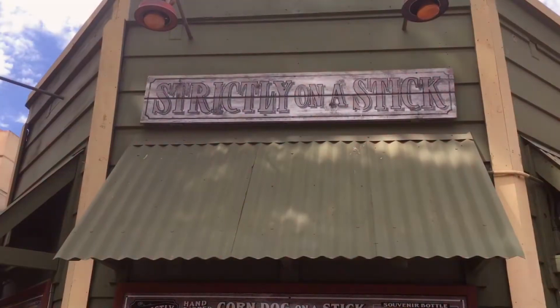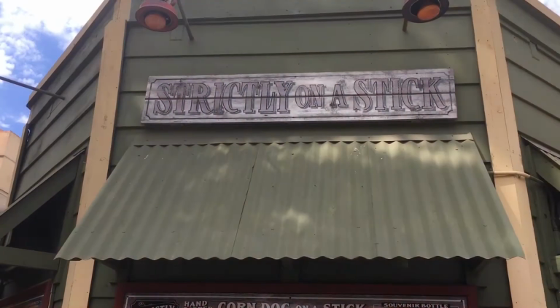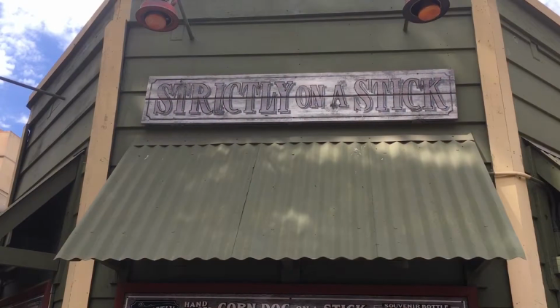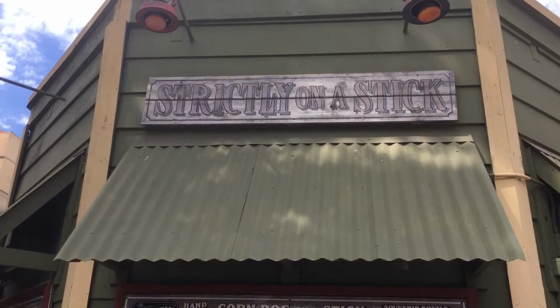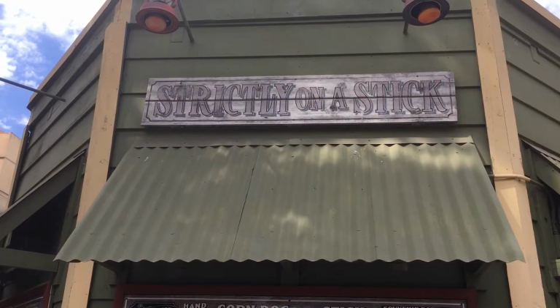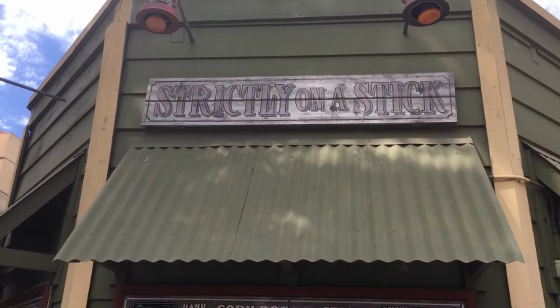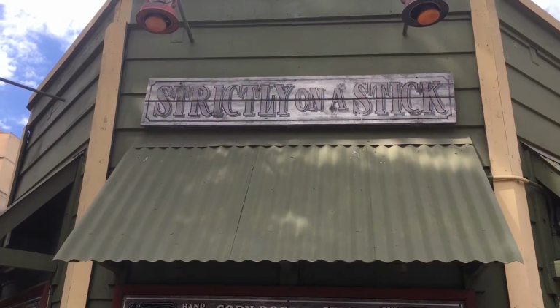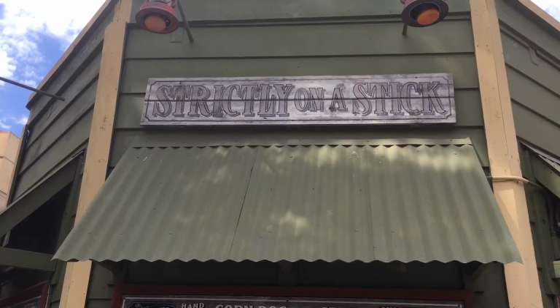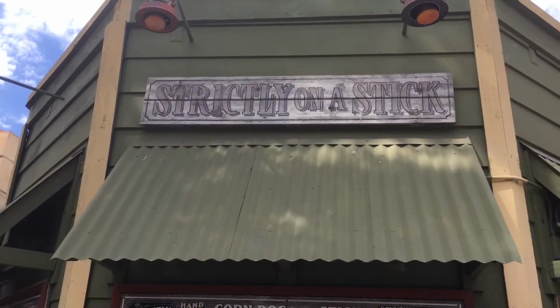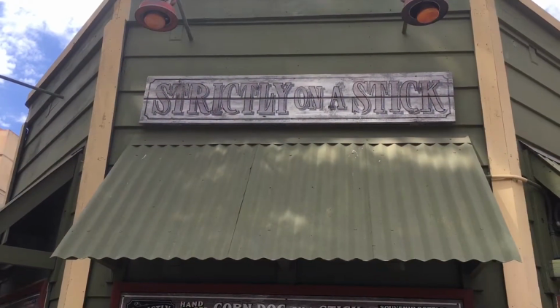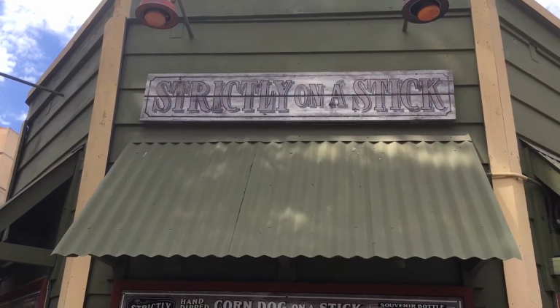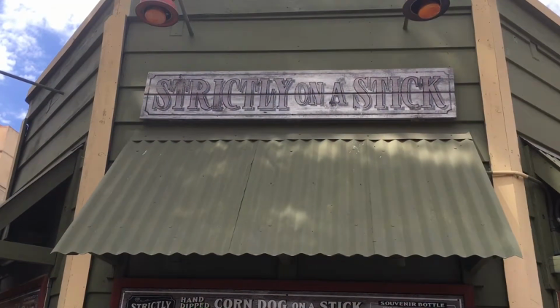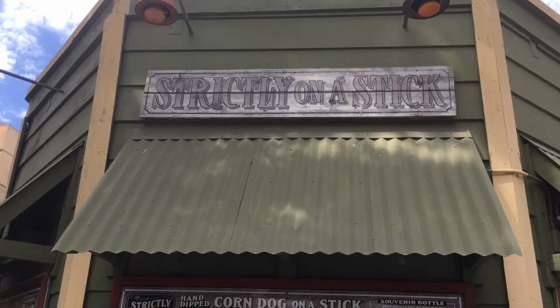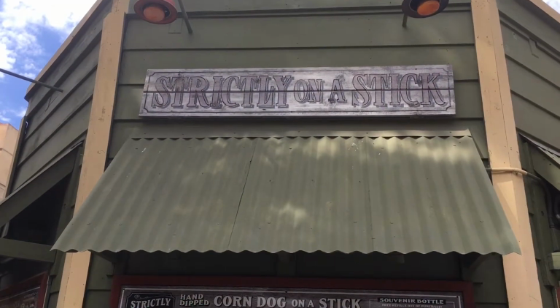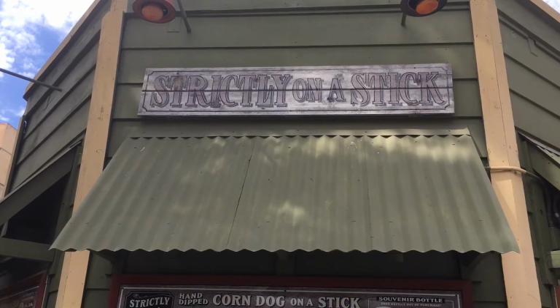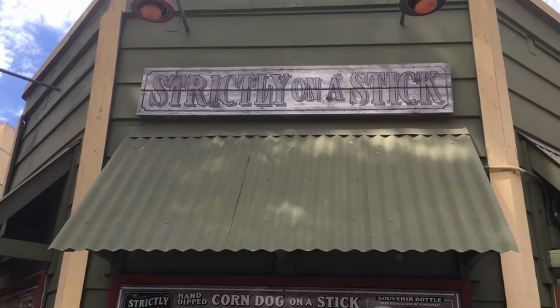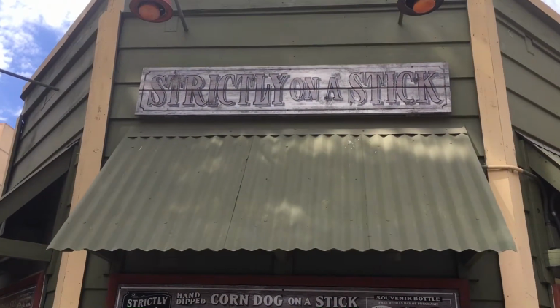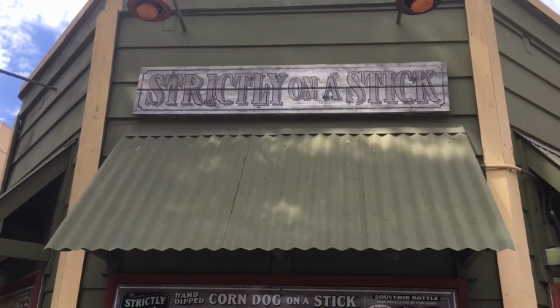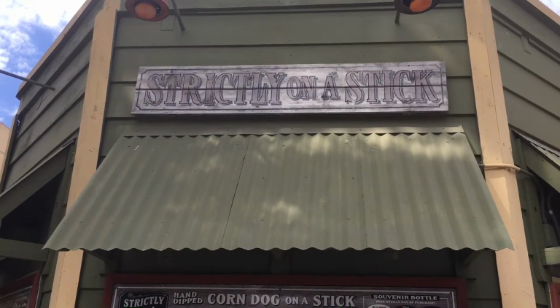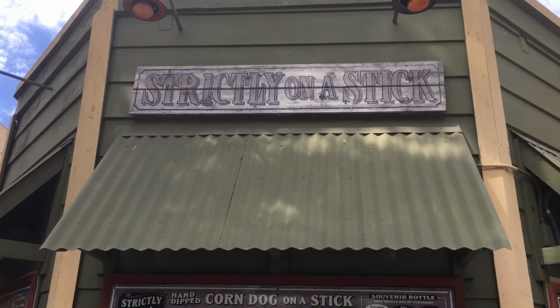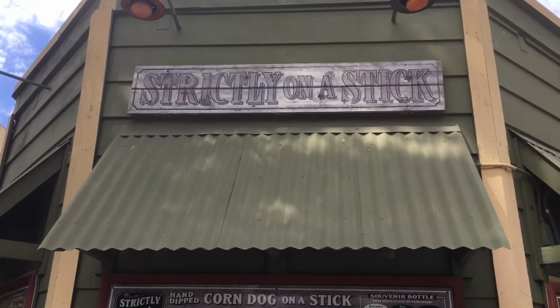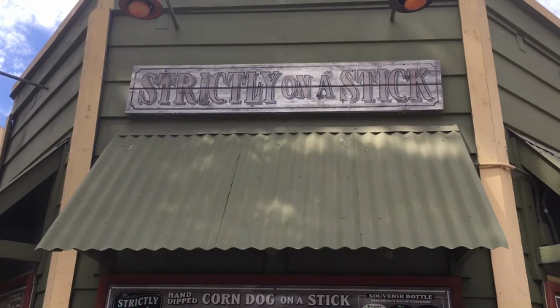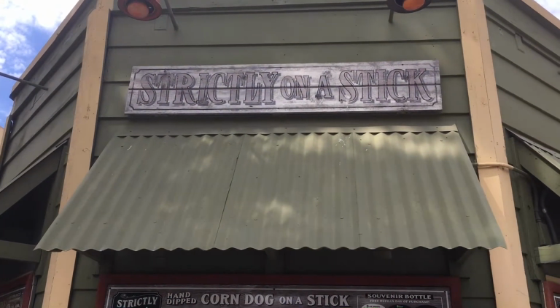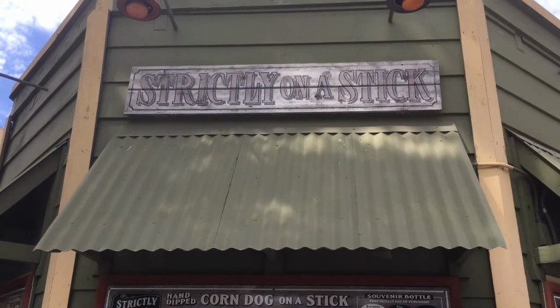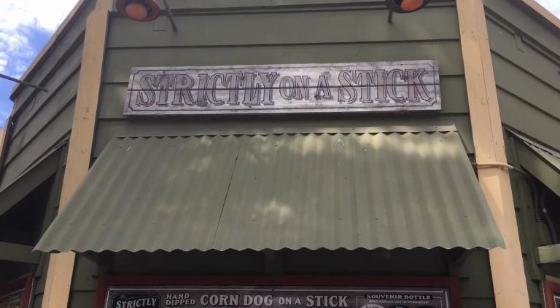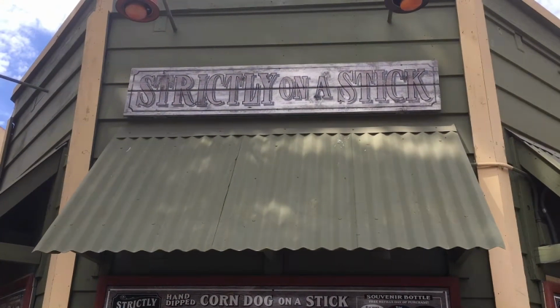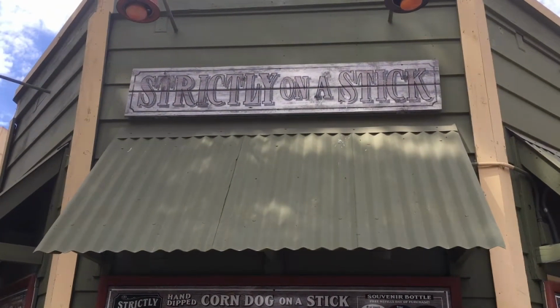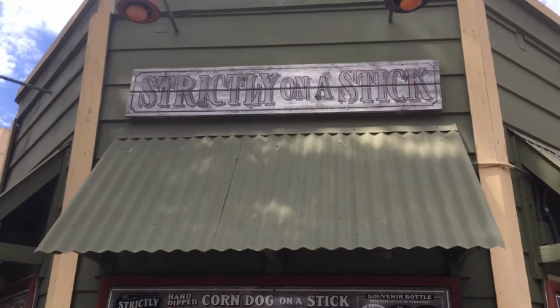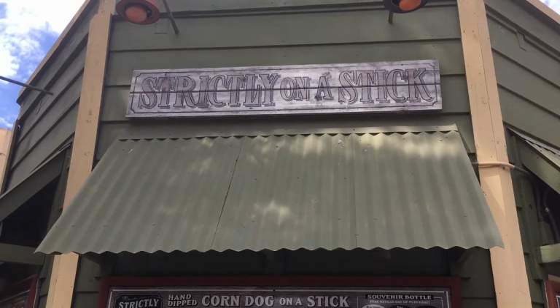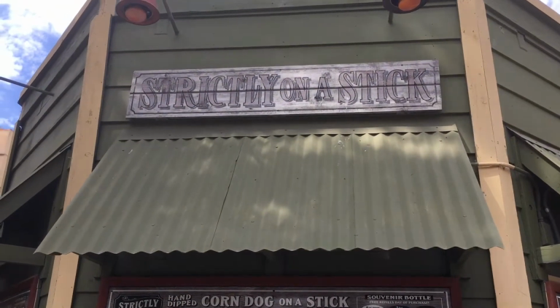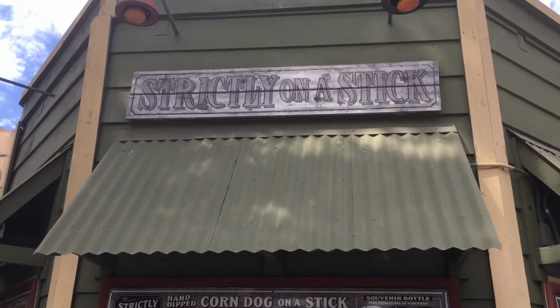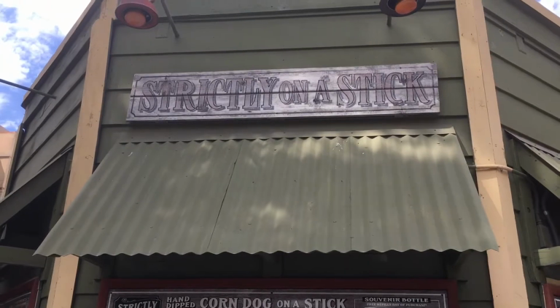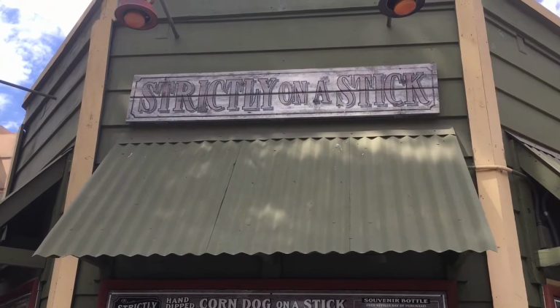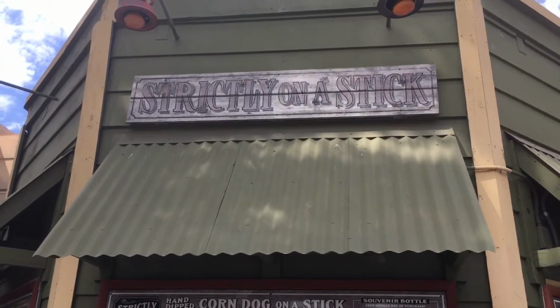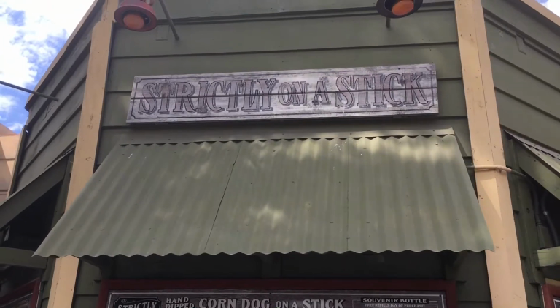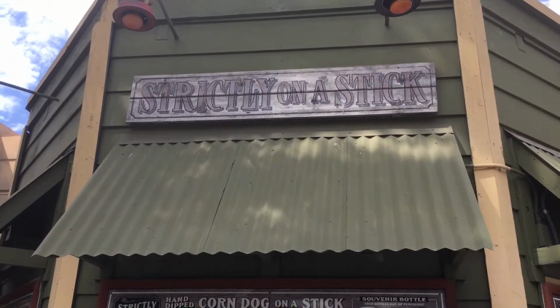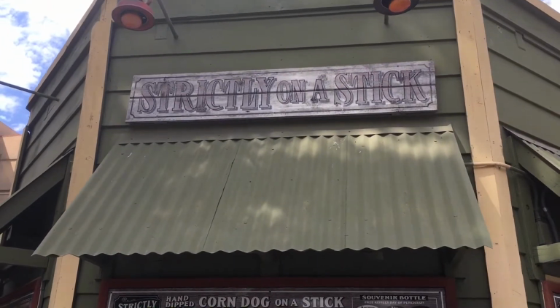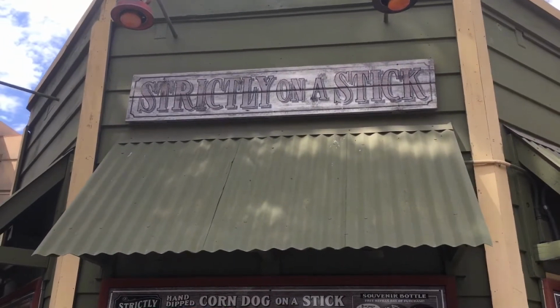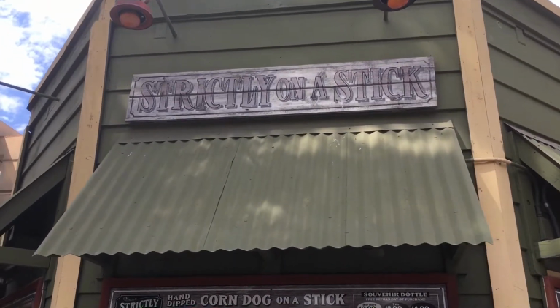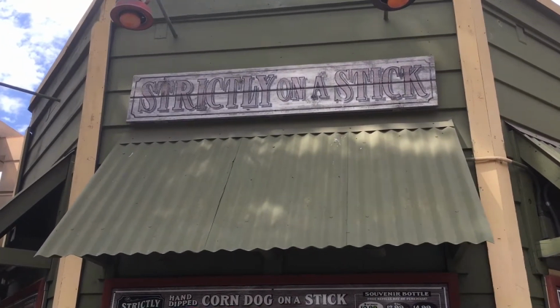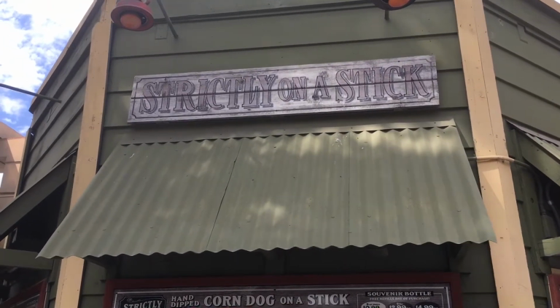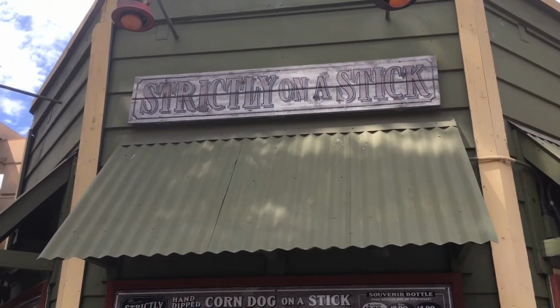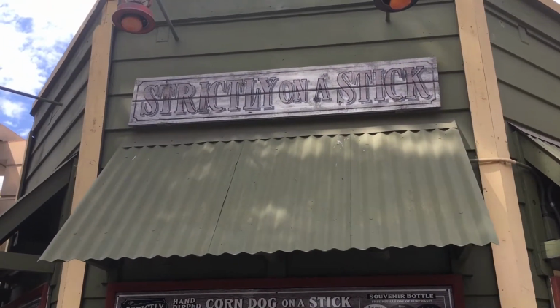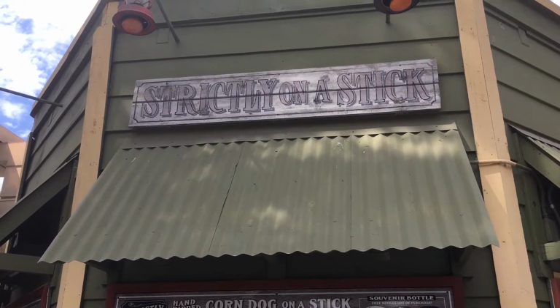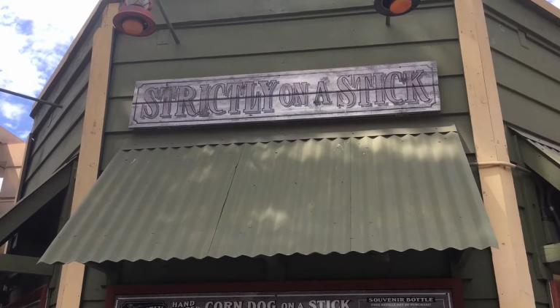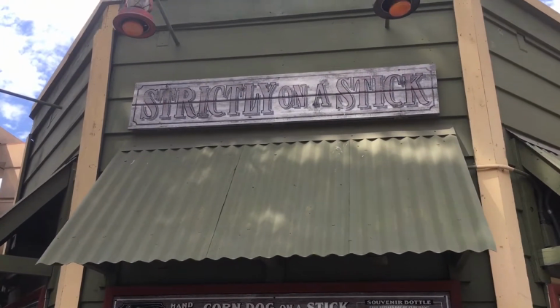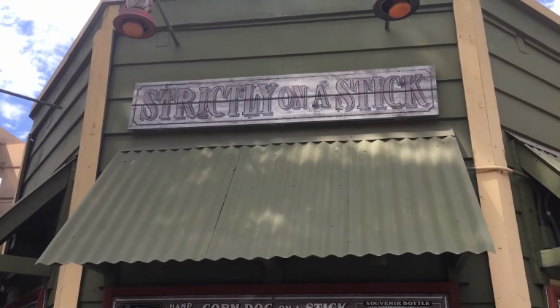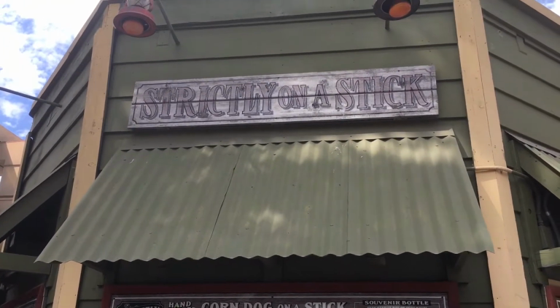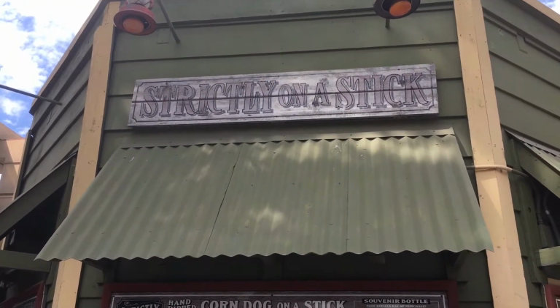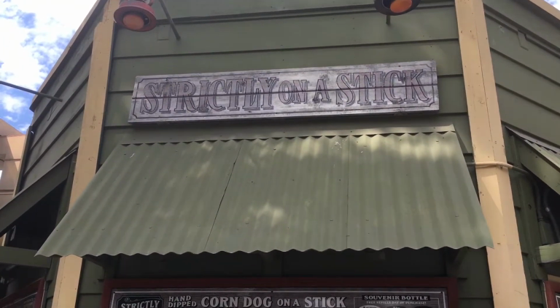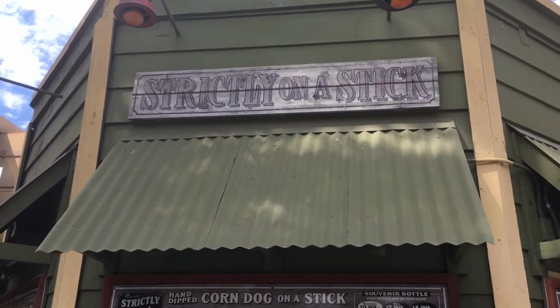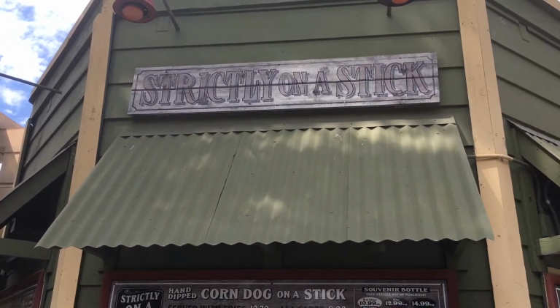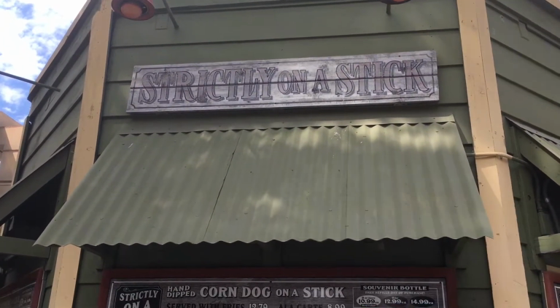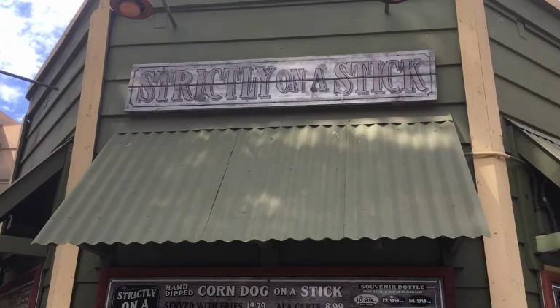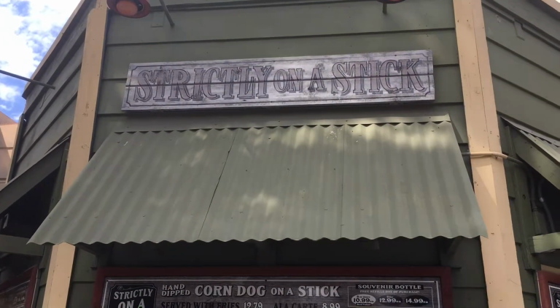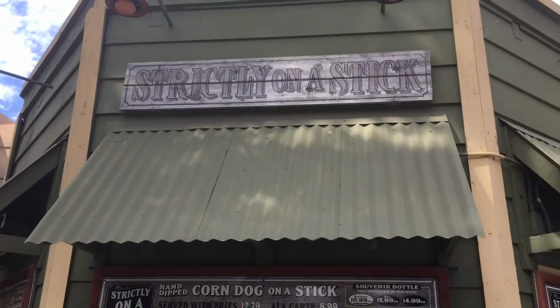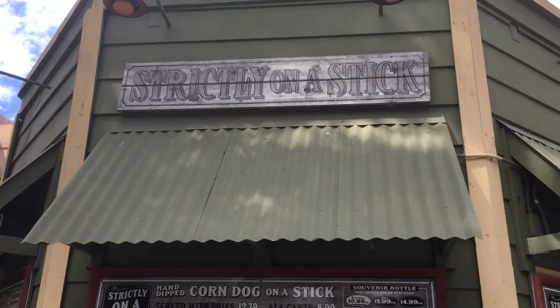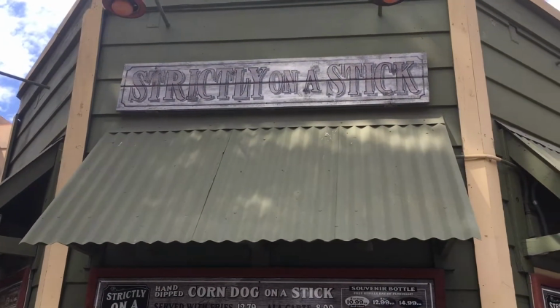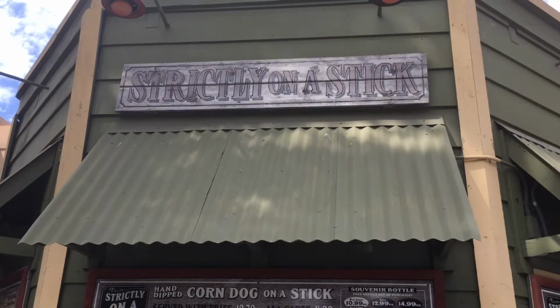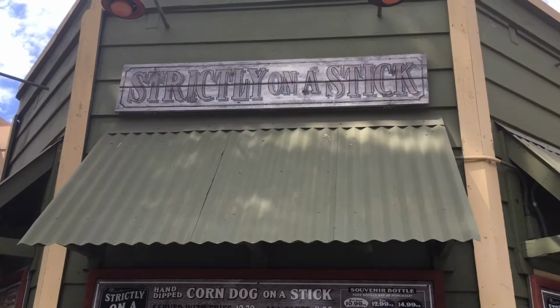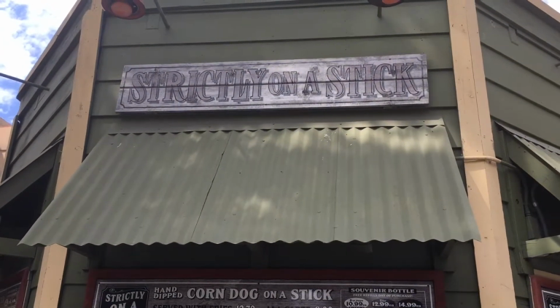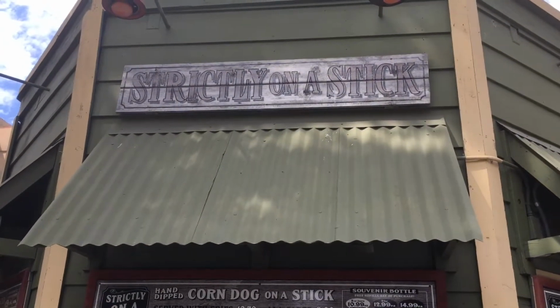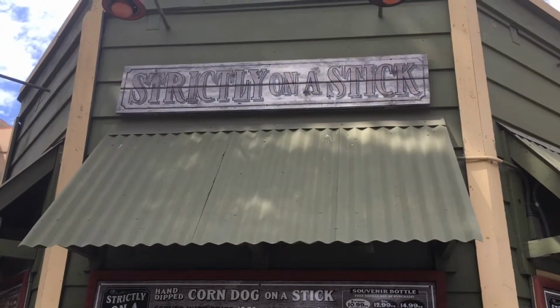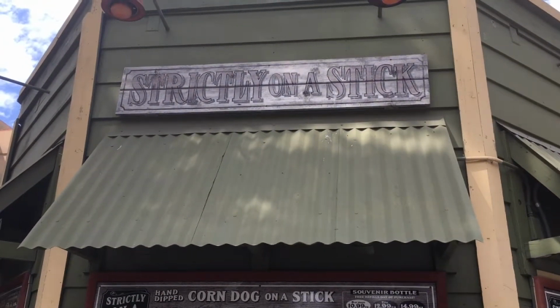We're here at Strictly on a Stick at Knott's Berry Farm, and we're gonna try out a boysenberry corn dog and some shoestring fries.